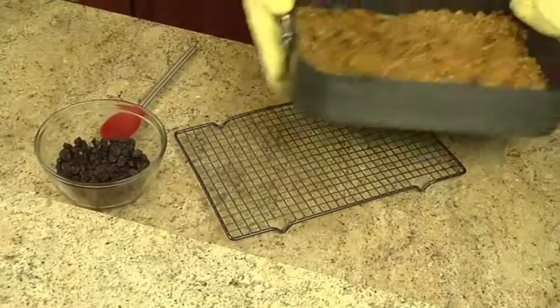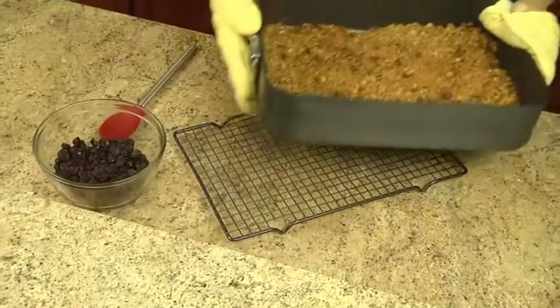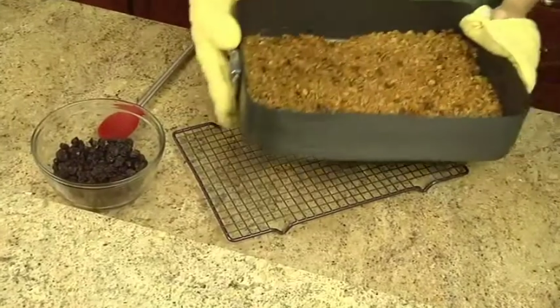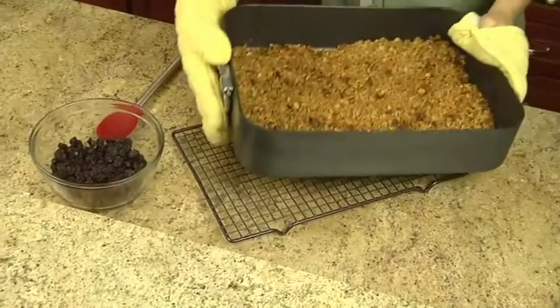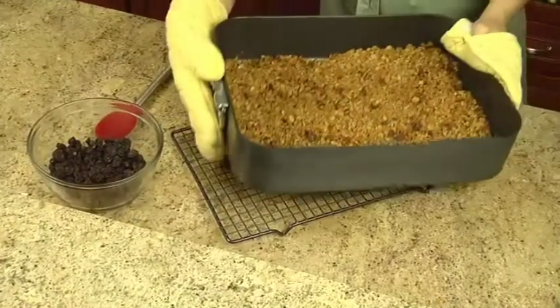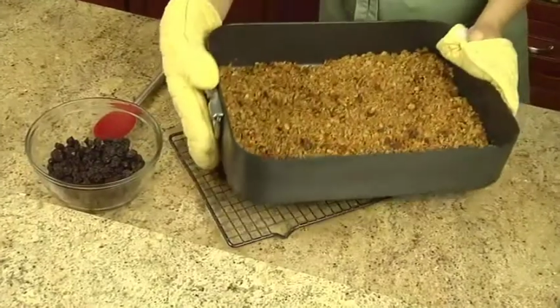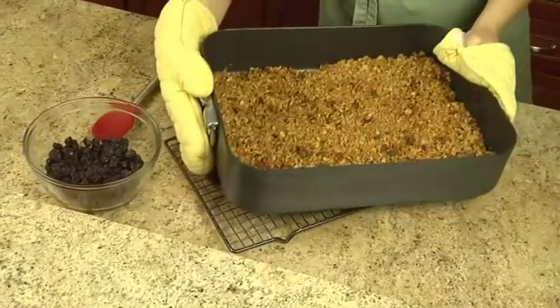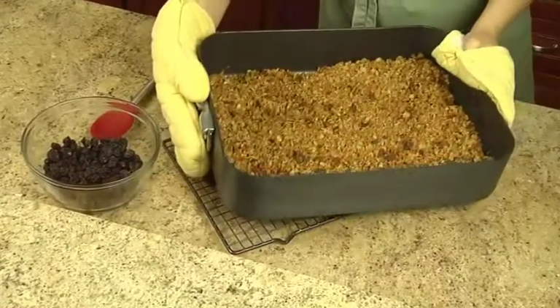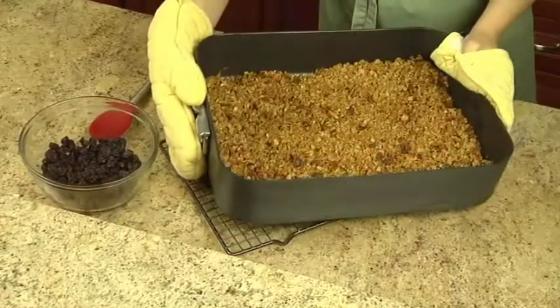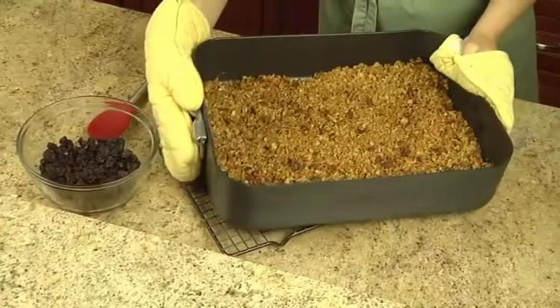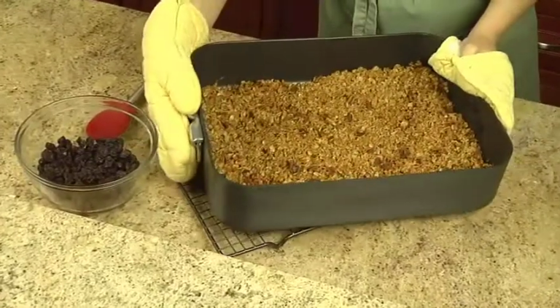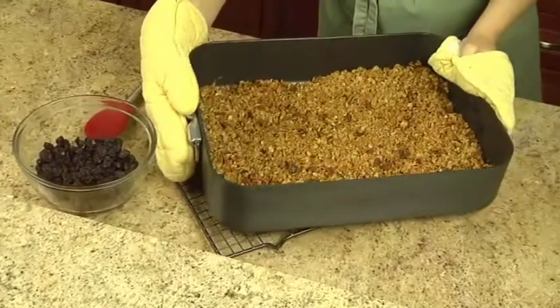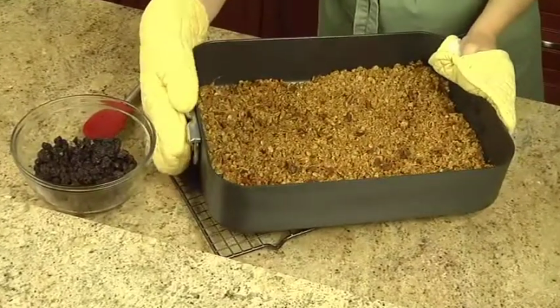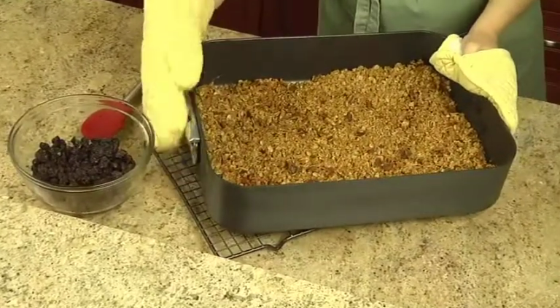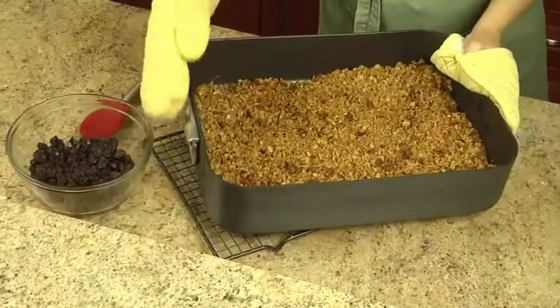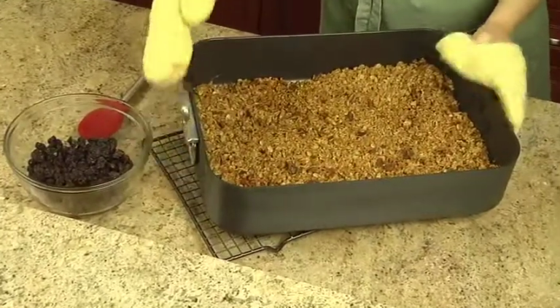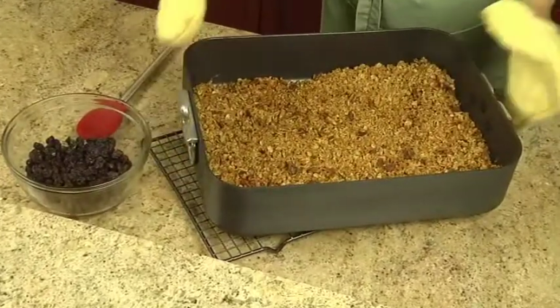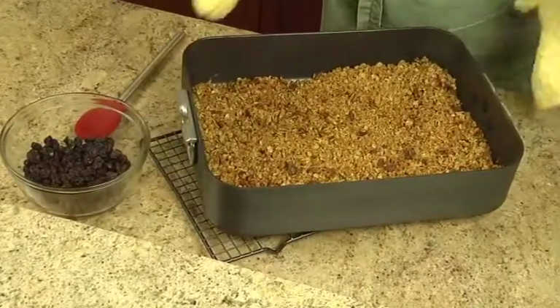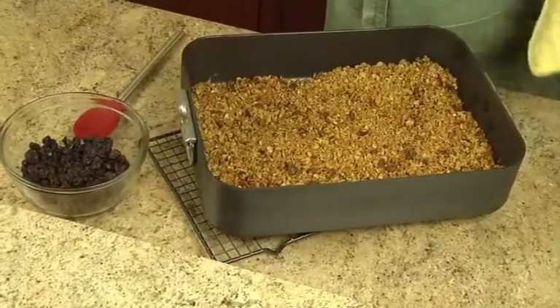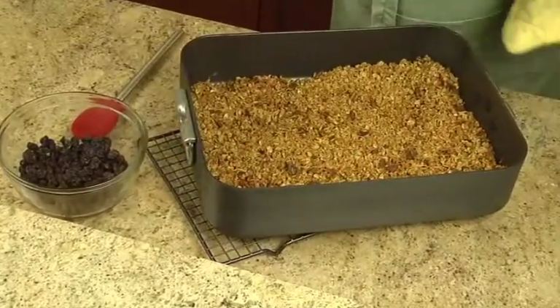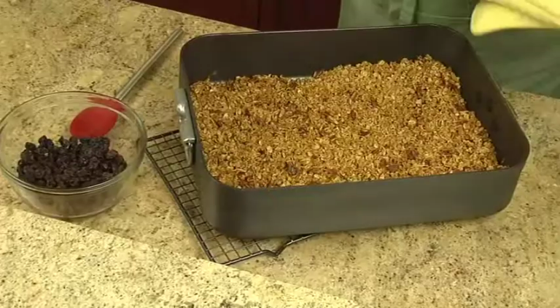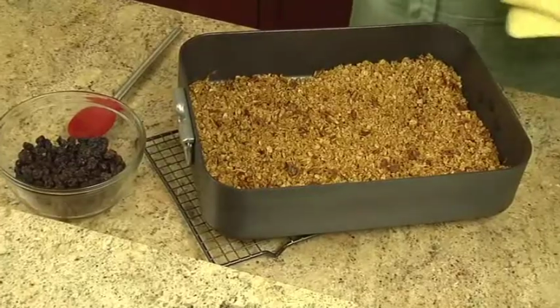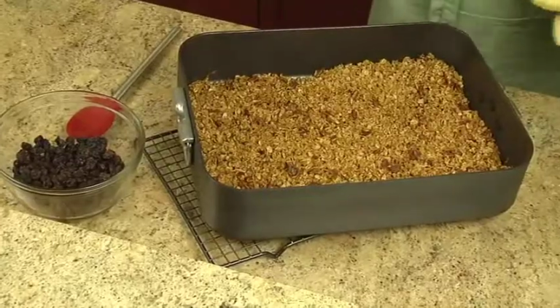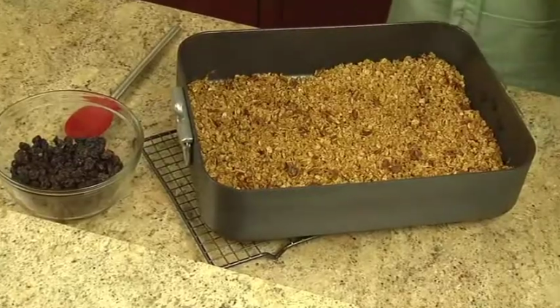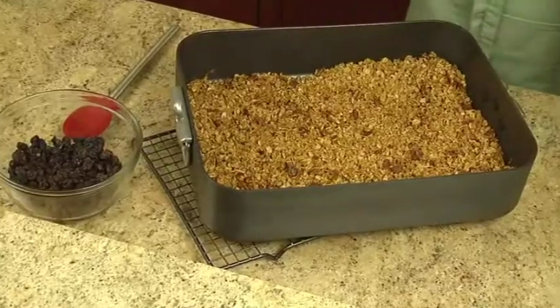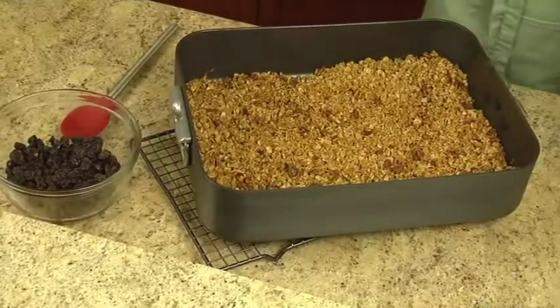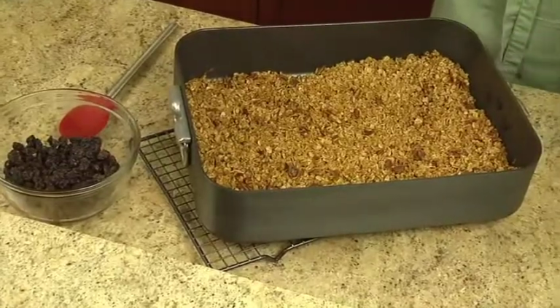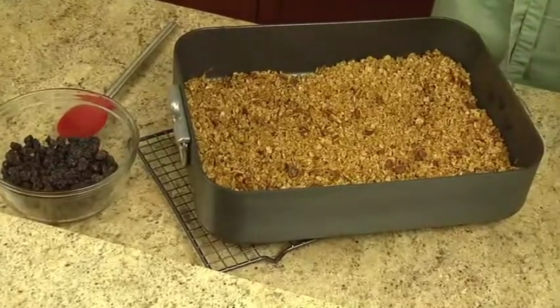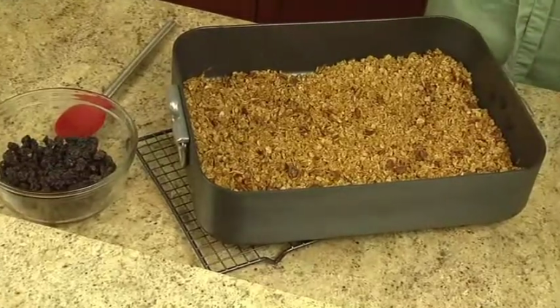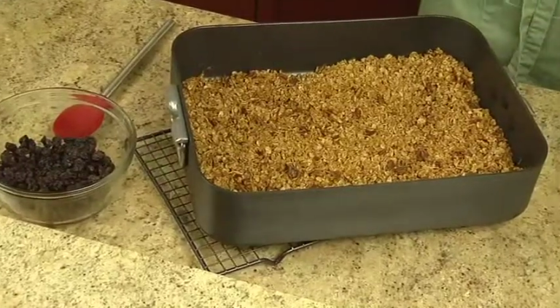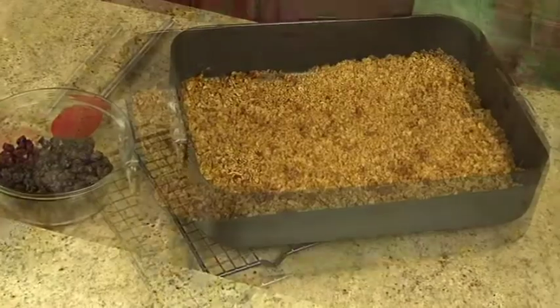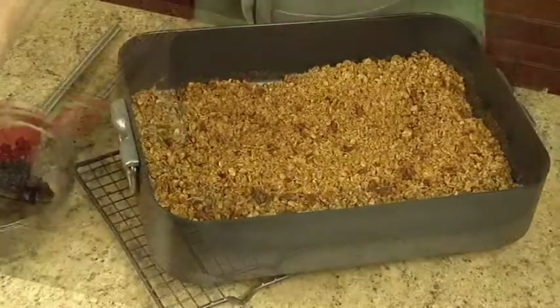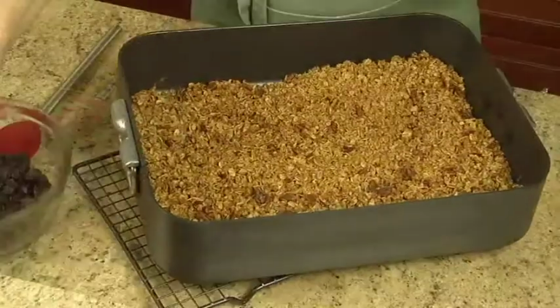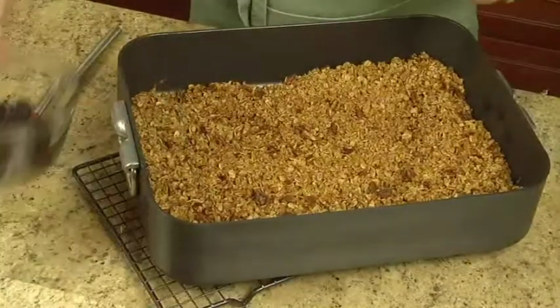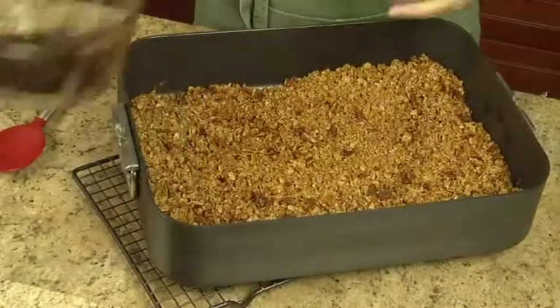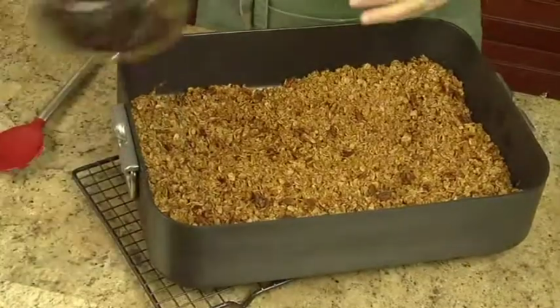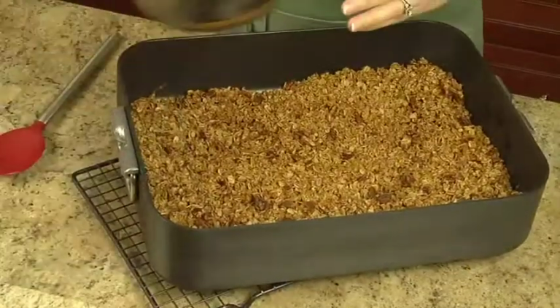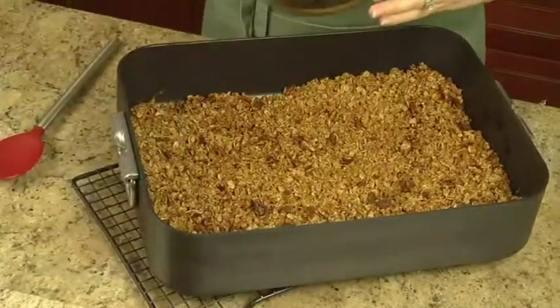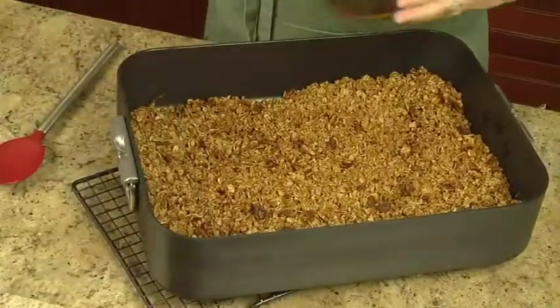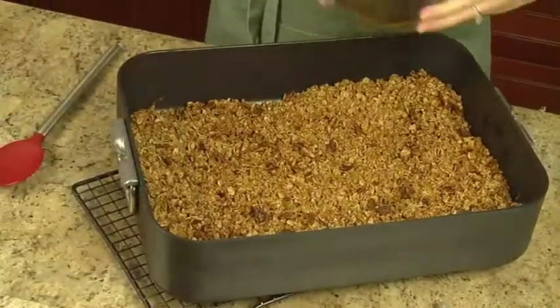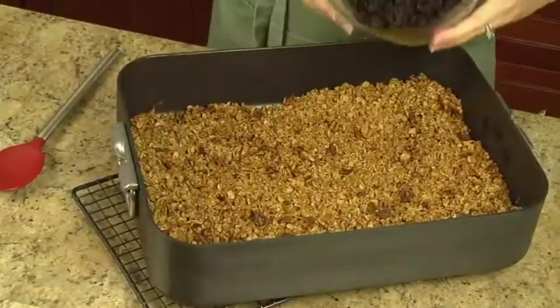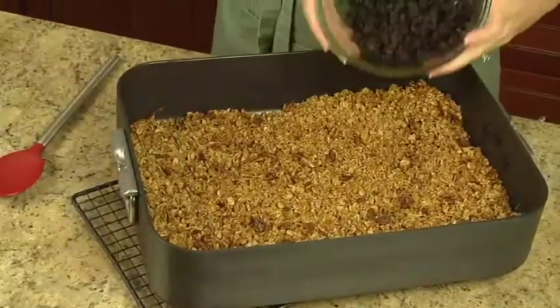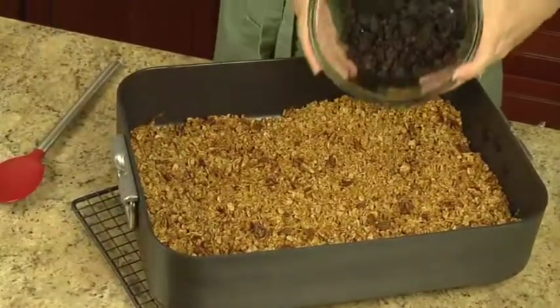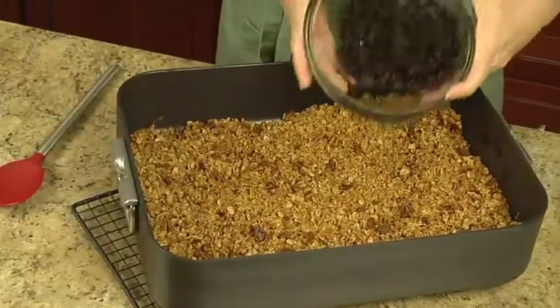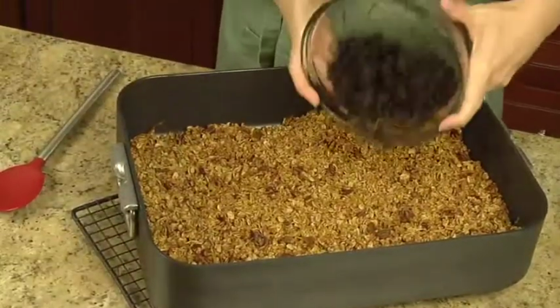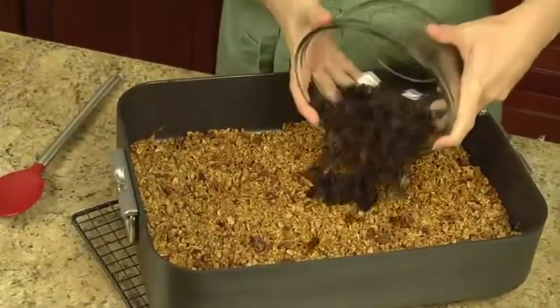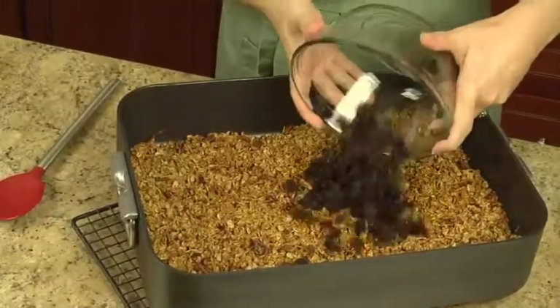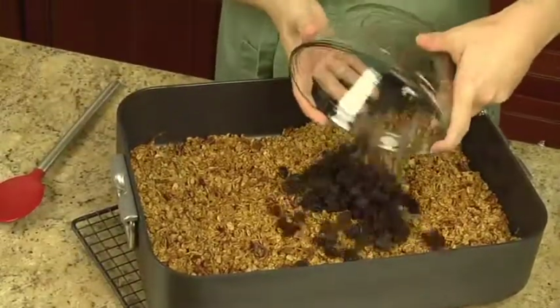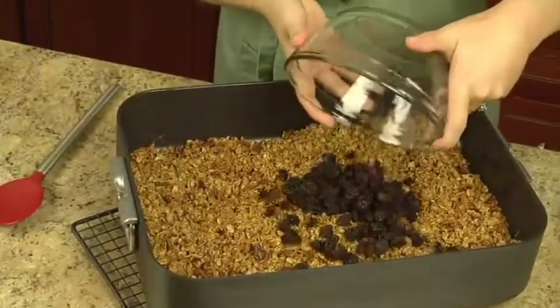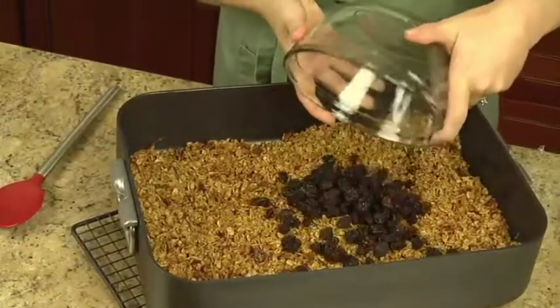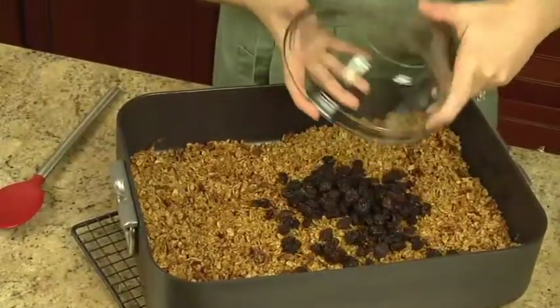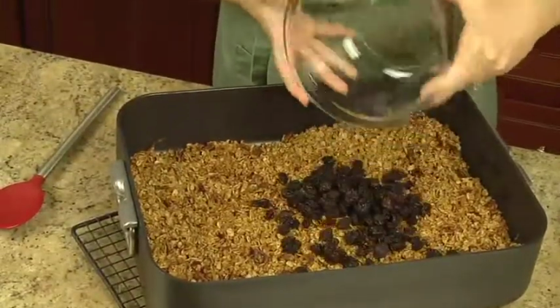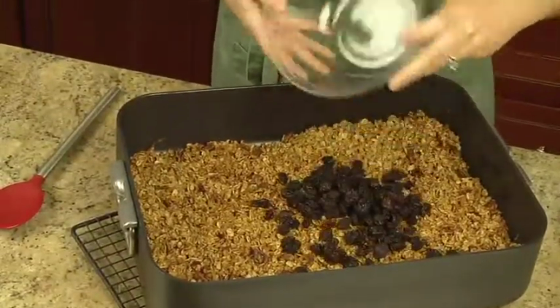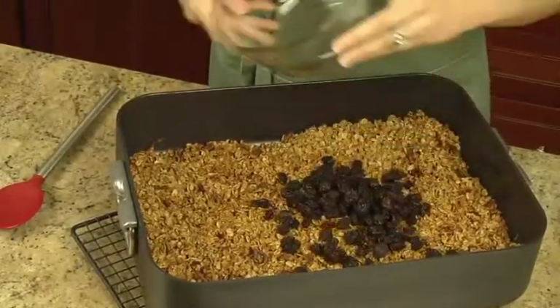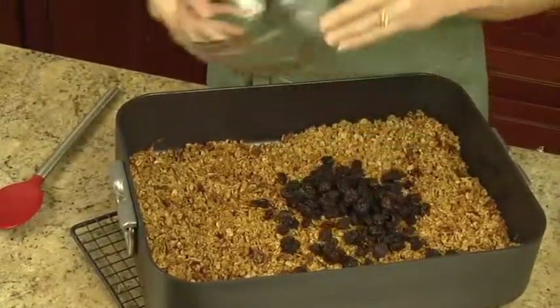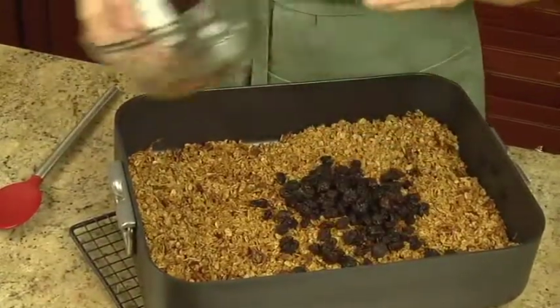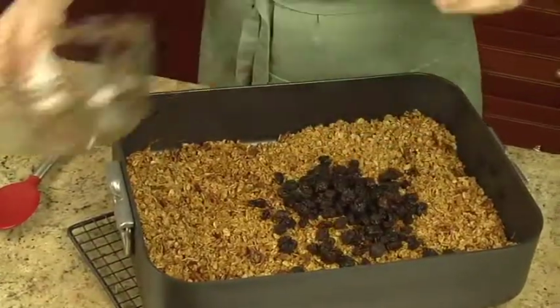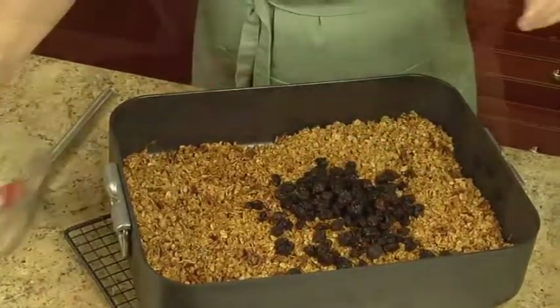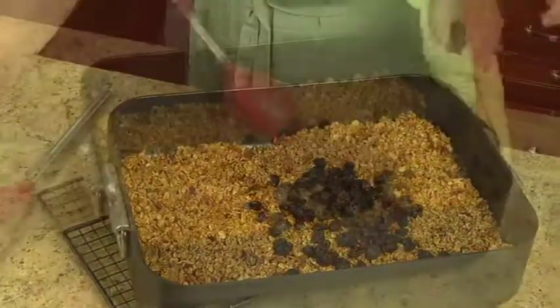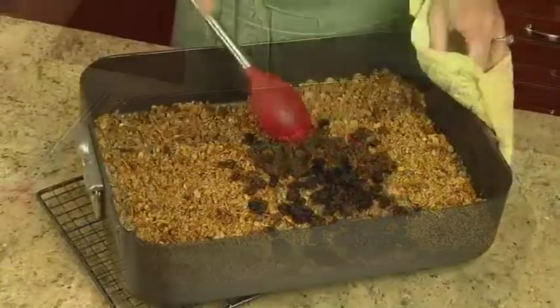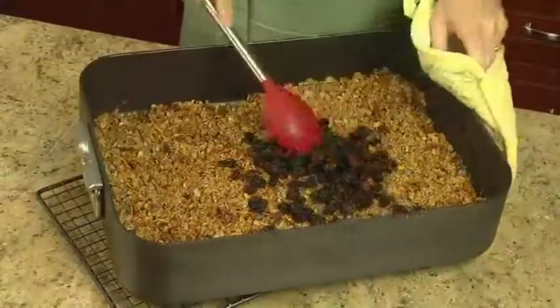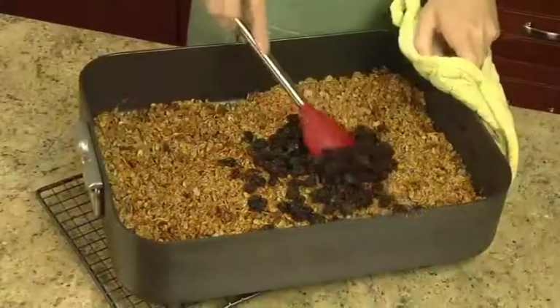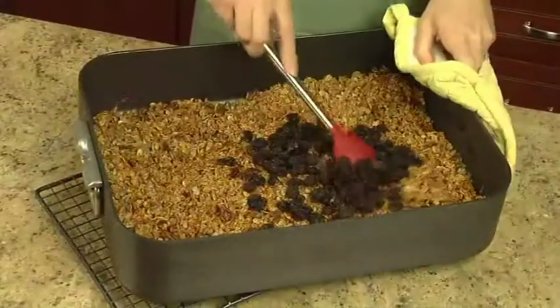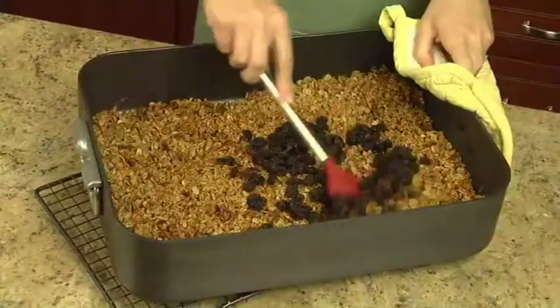Cool the granola in the pan on a wire rack. If desired, stir in one cup of Sun-Maid Raisins.